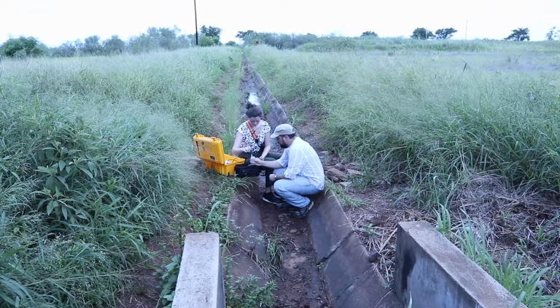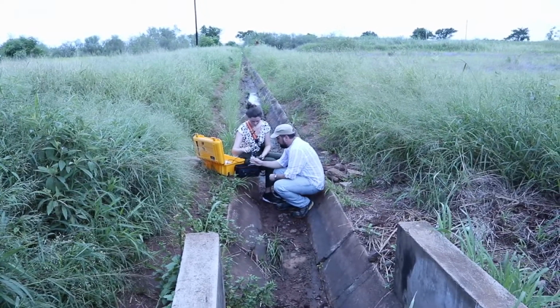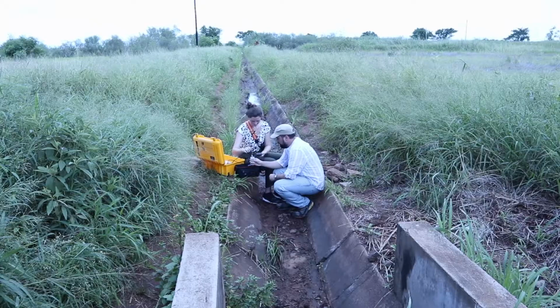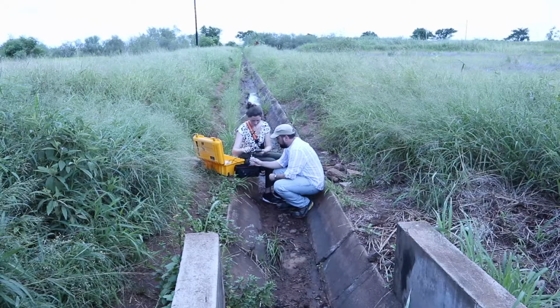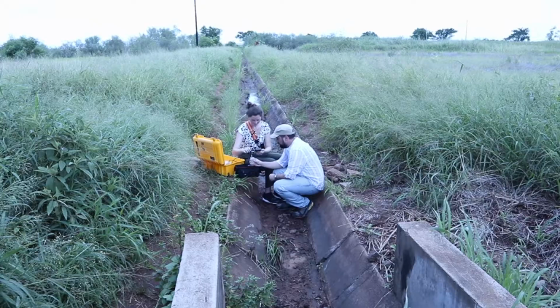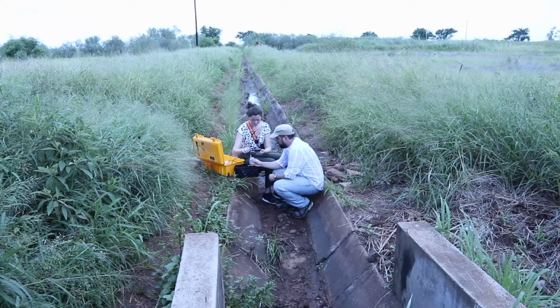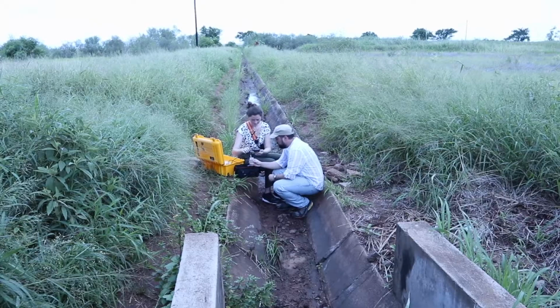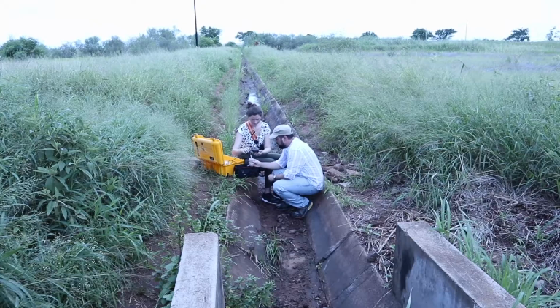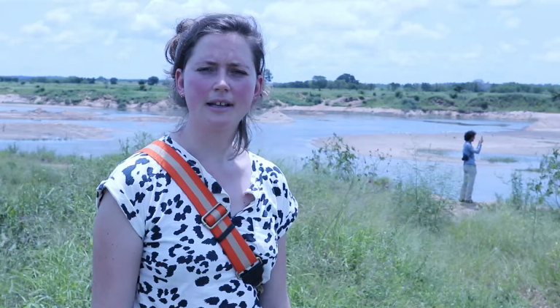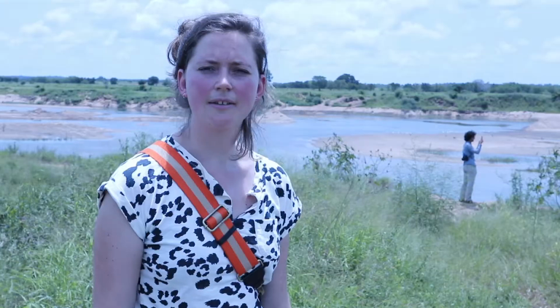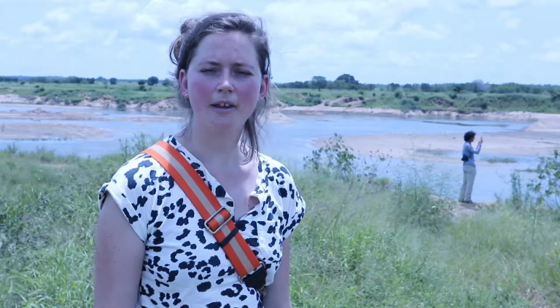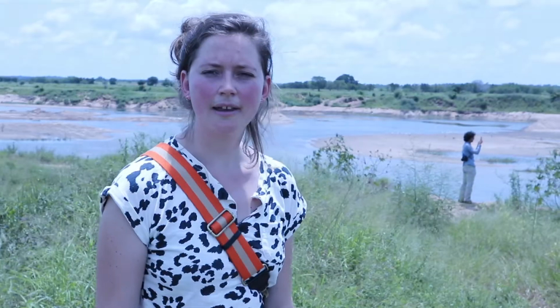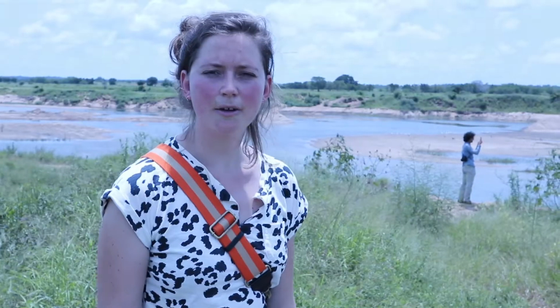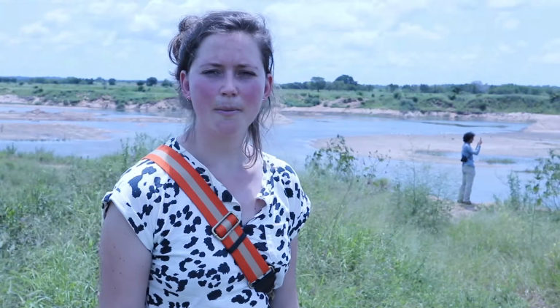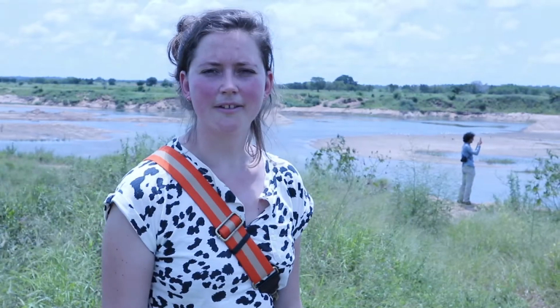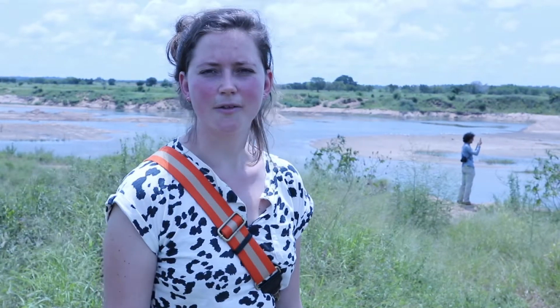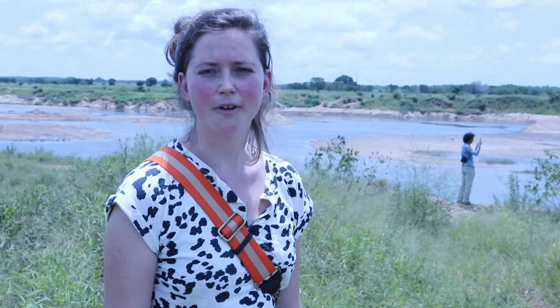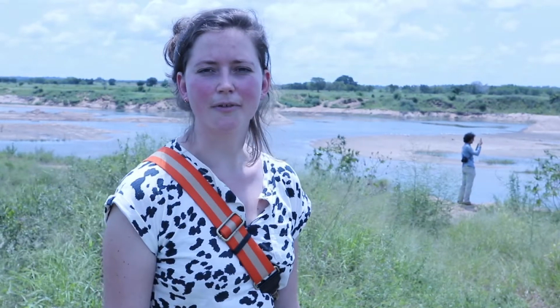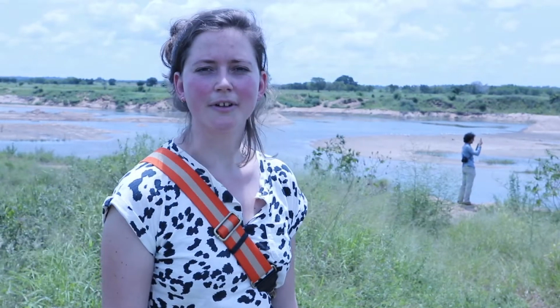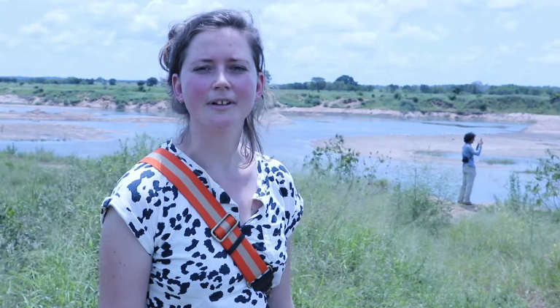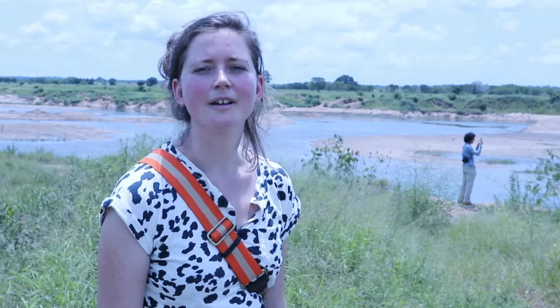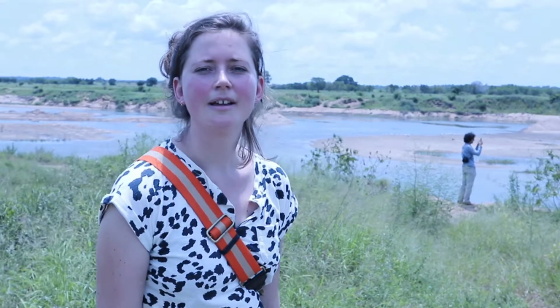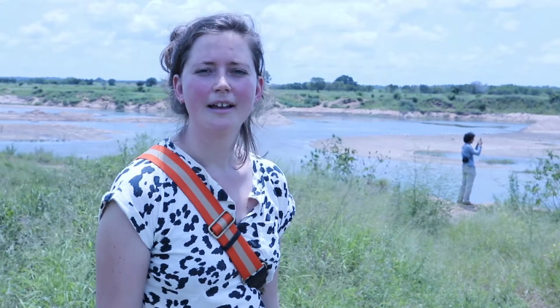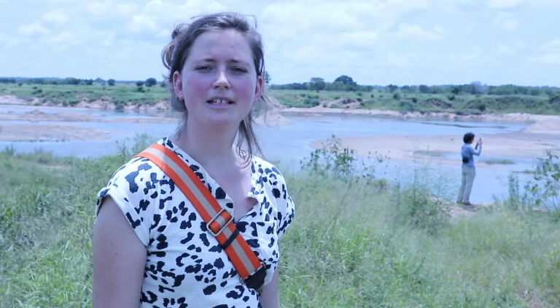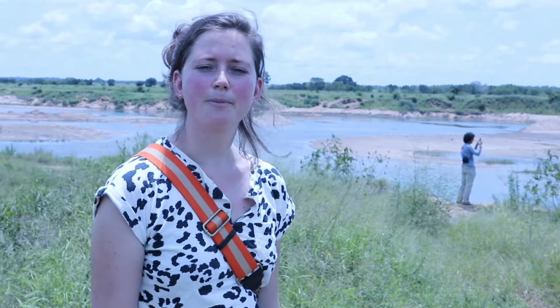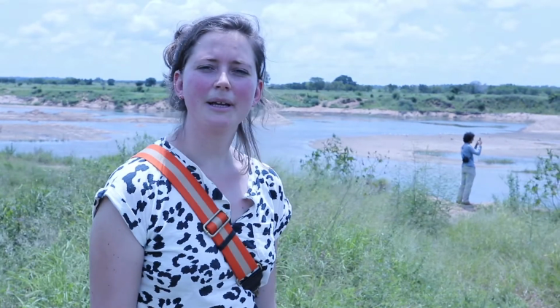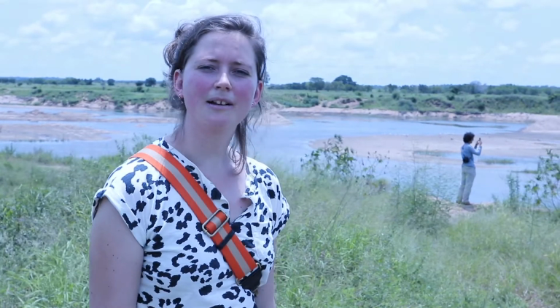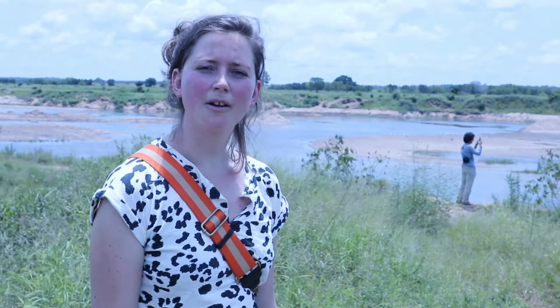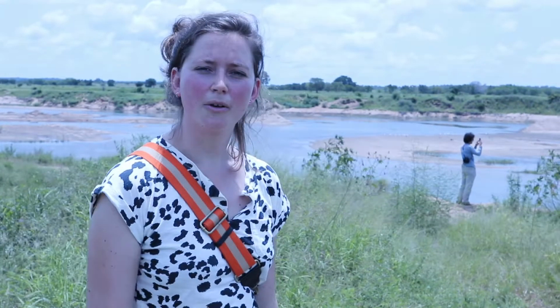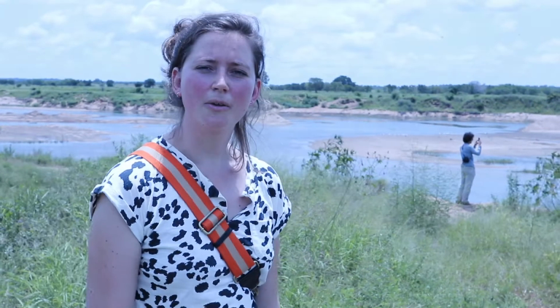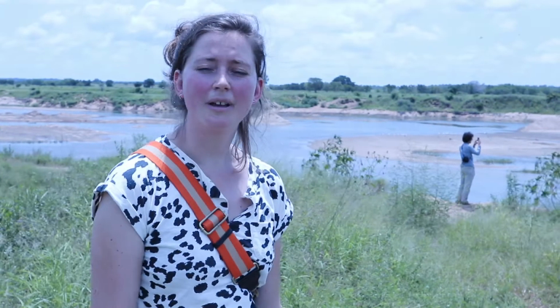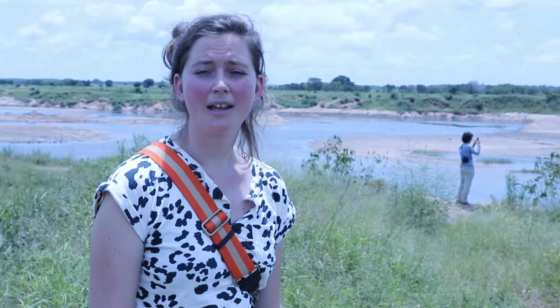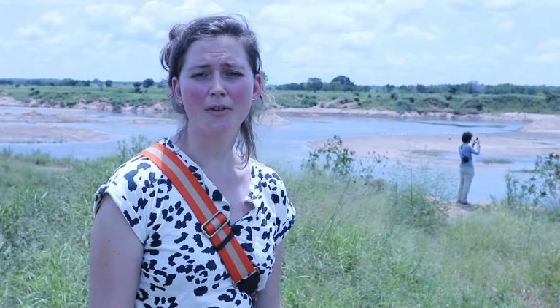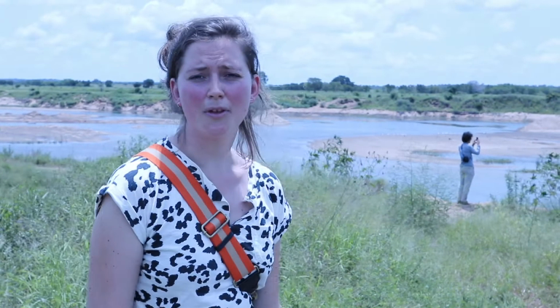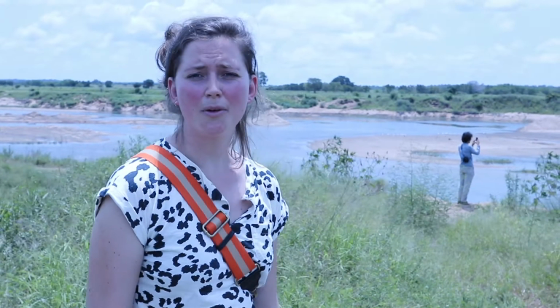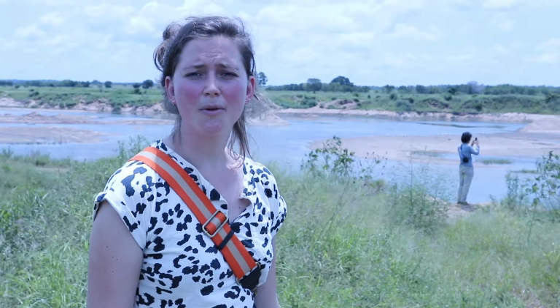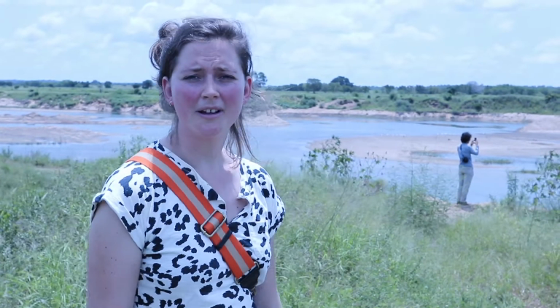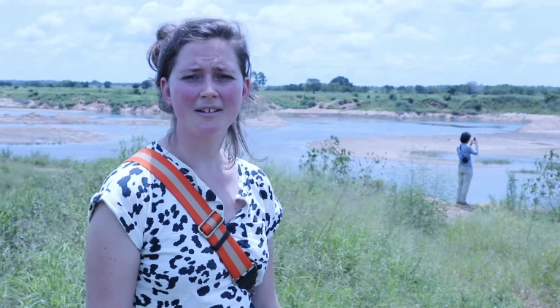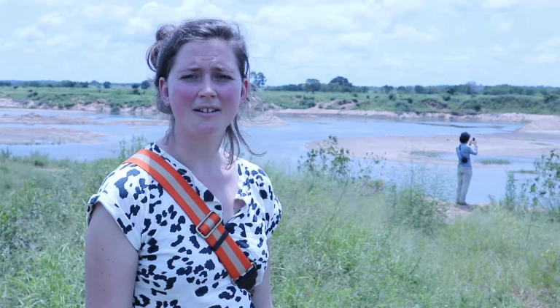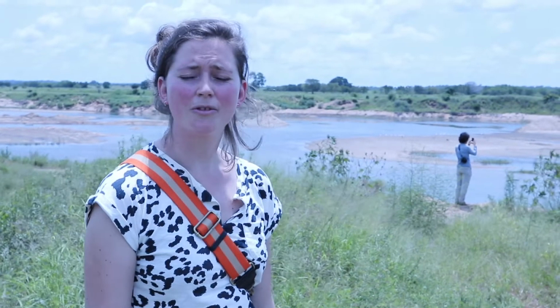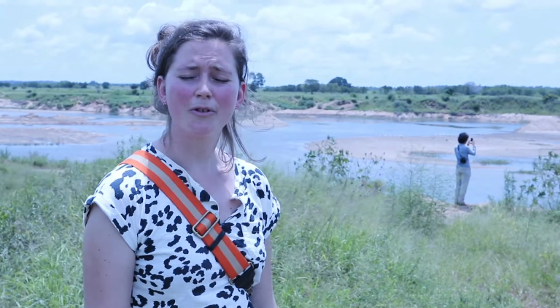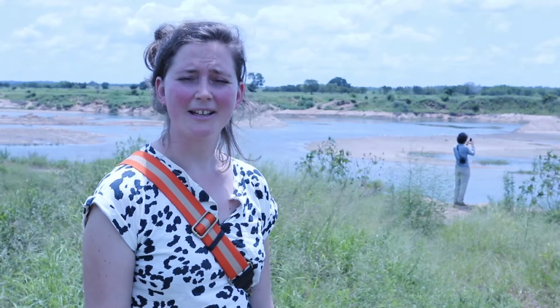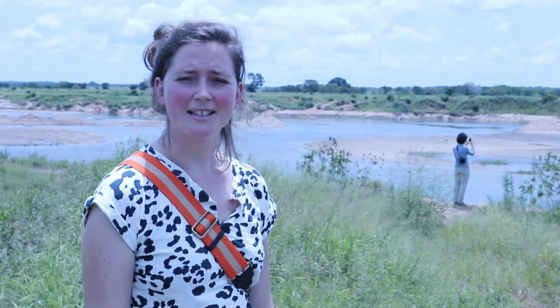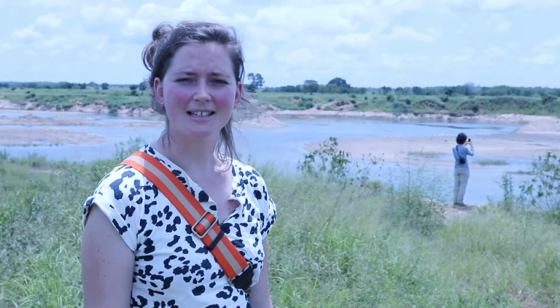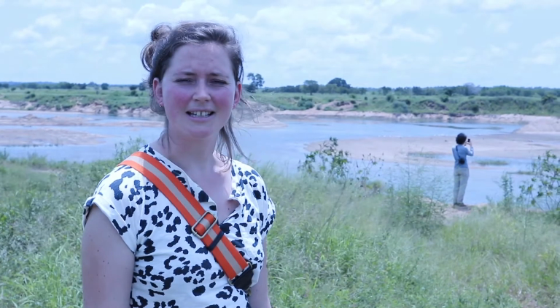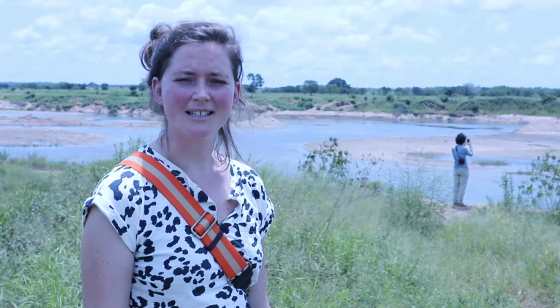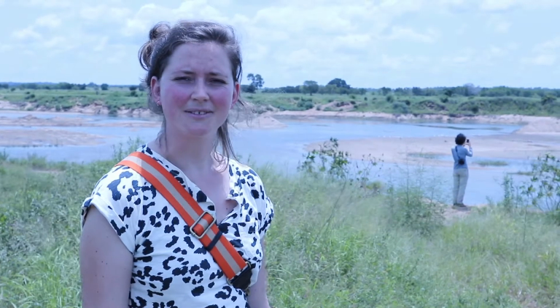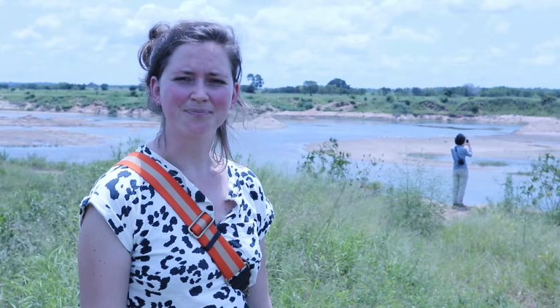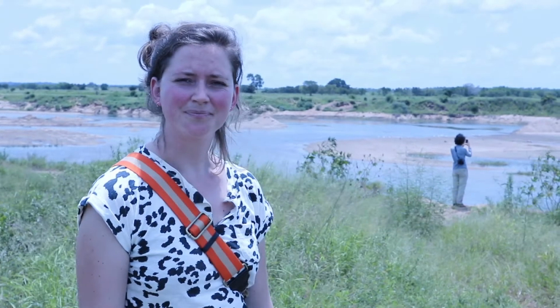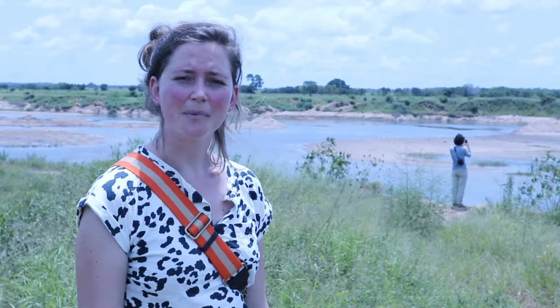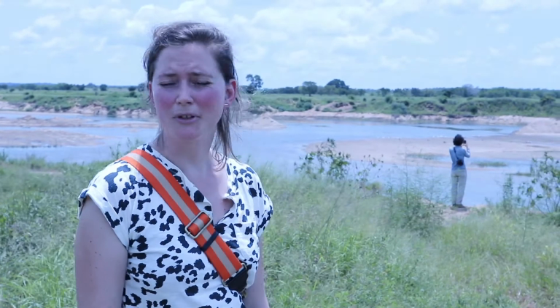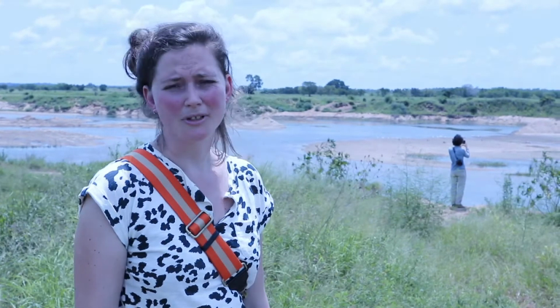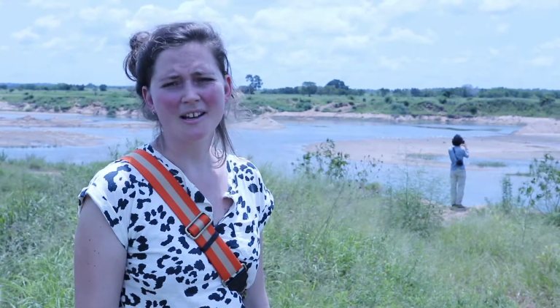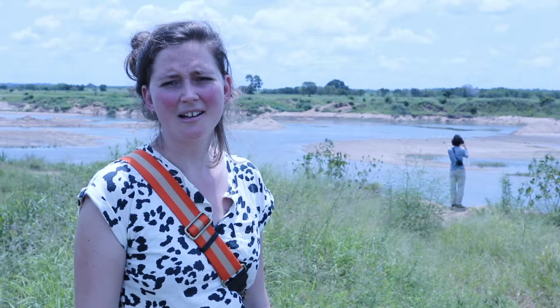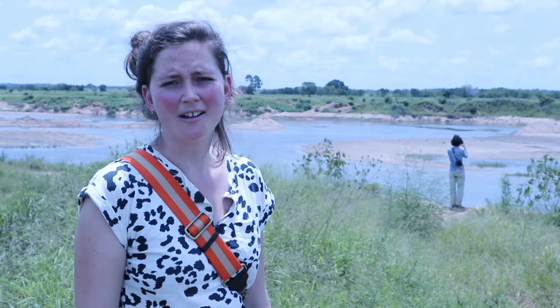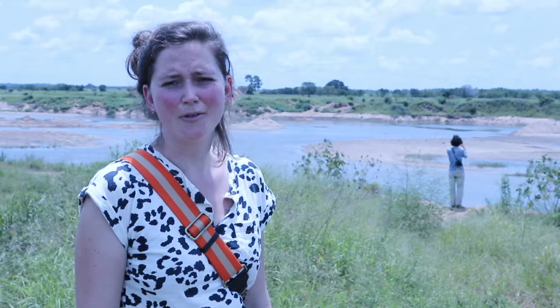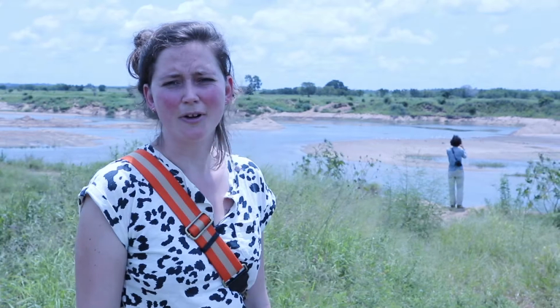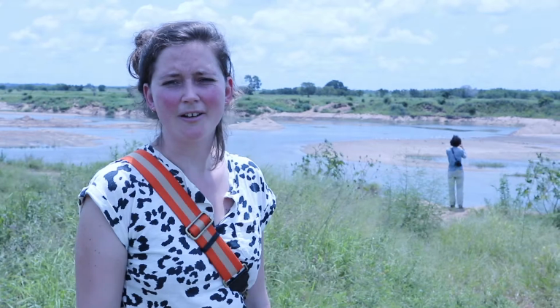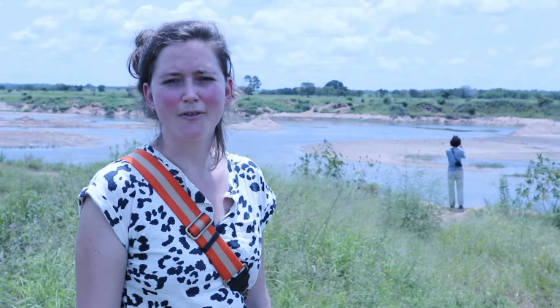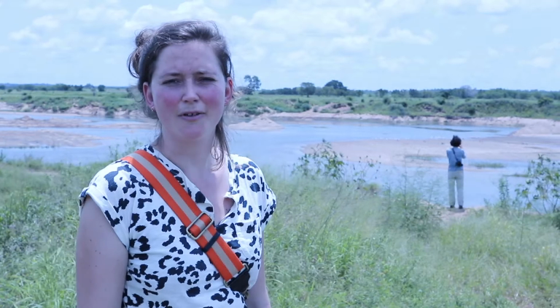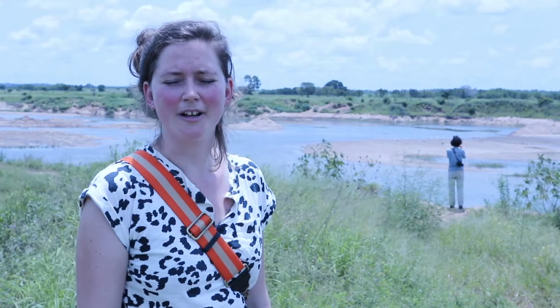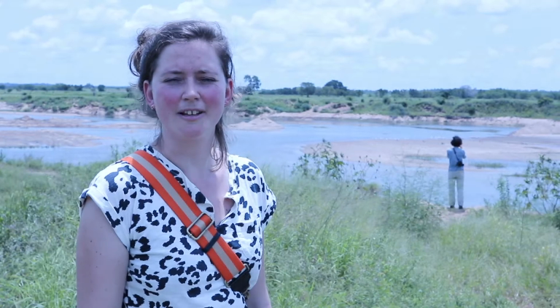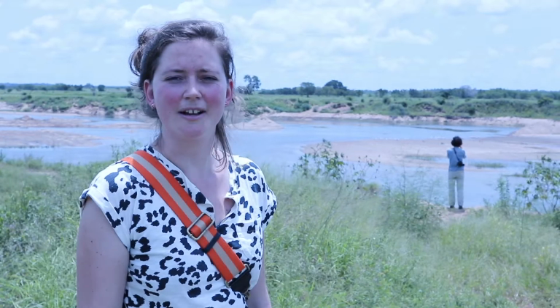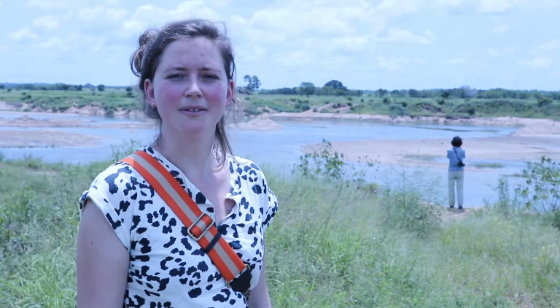Right now we're at the Inkomati River. It's a bit low even though we're in the rainy season, but there's not a lot of rainfall right now.